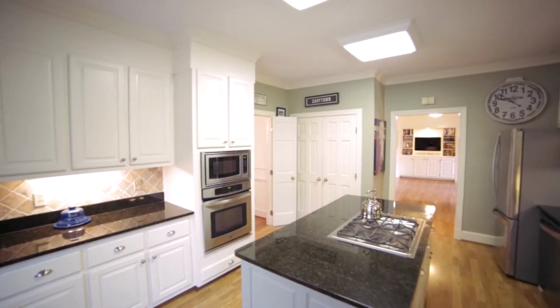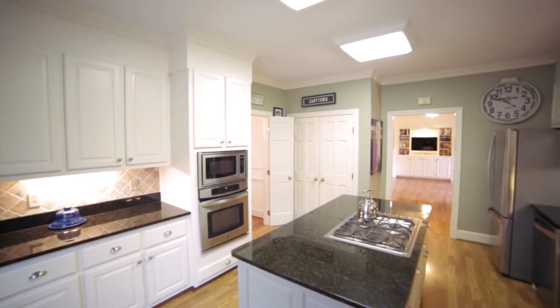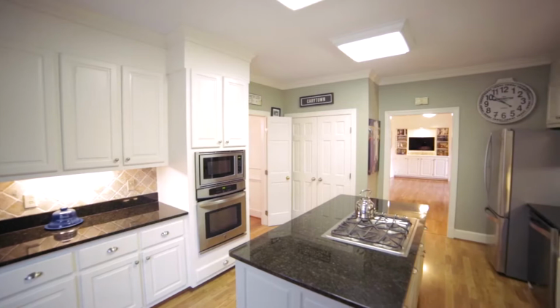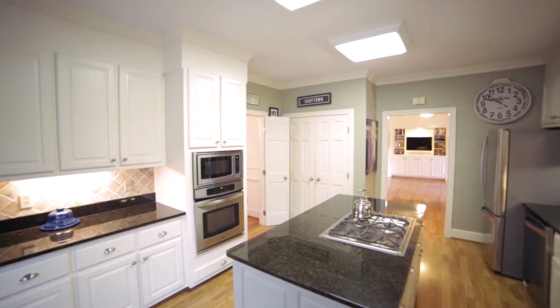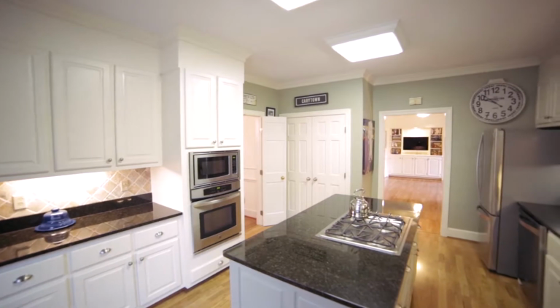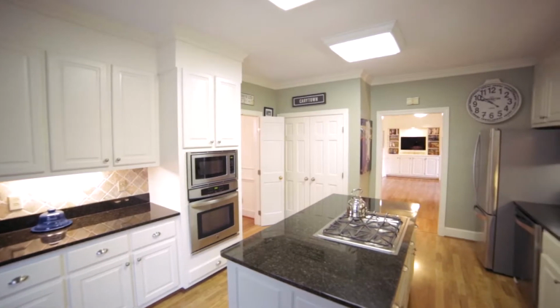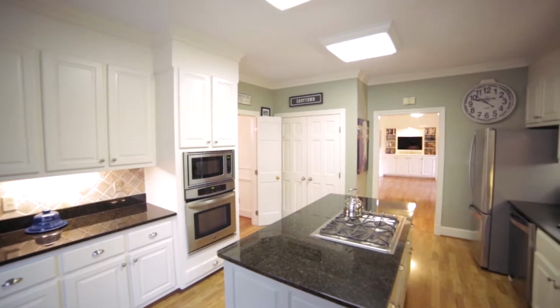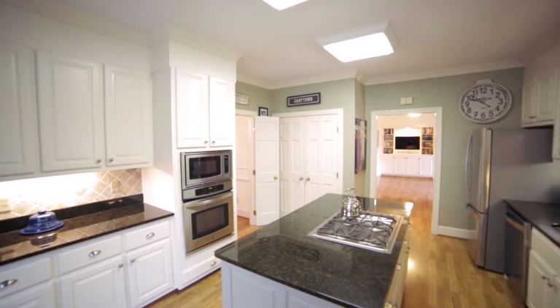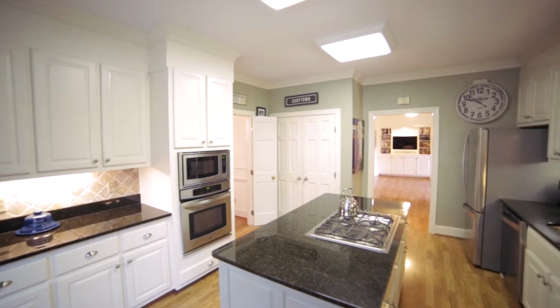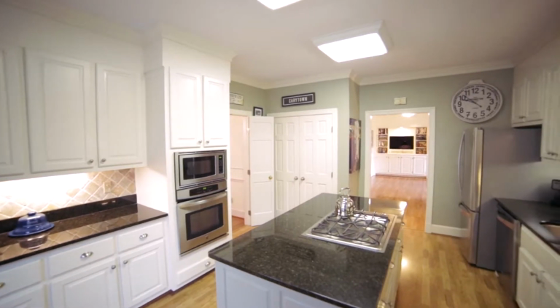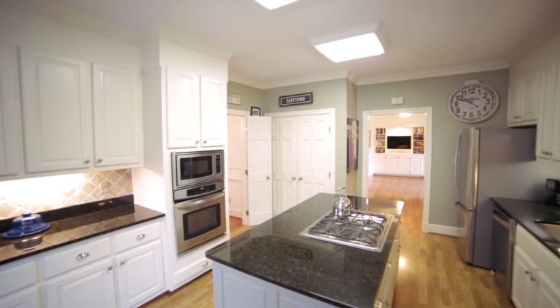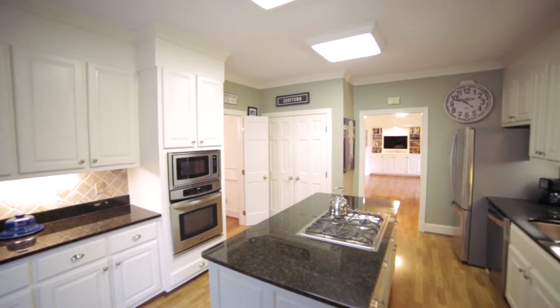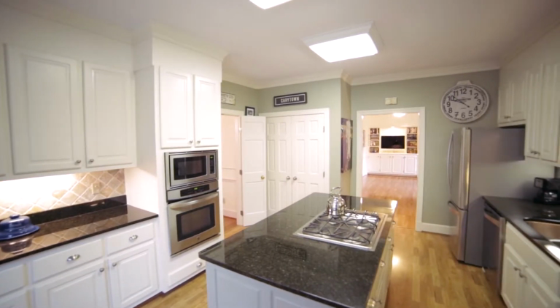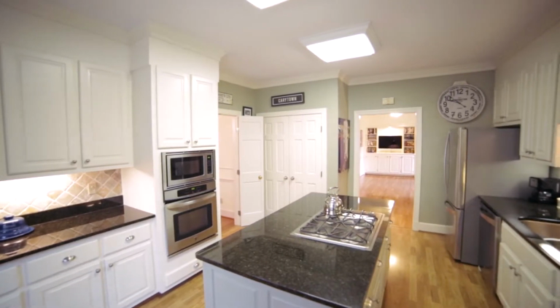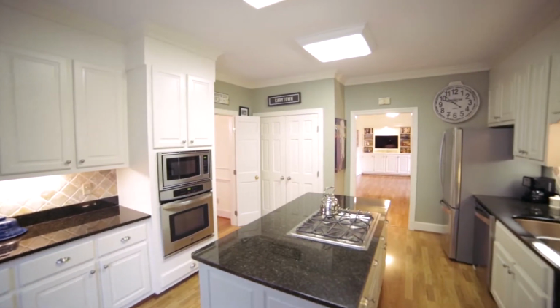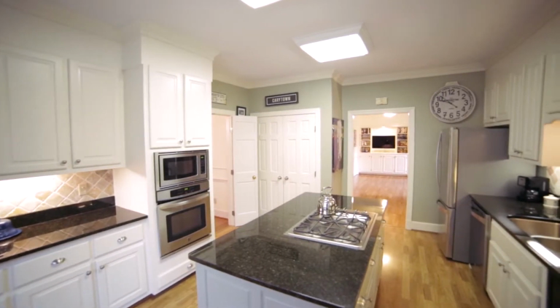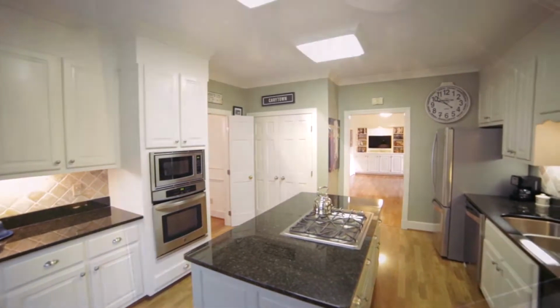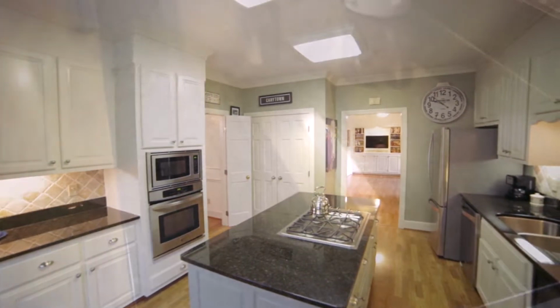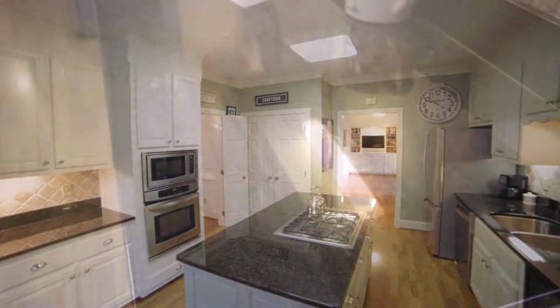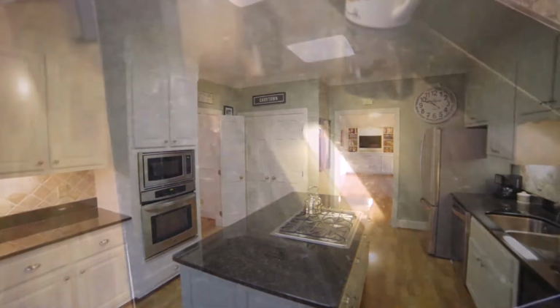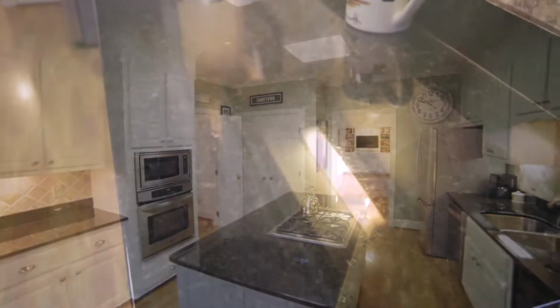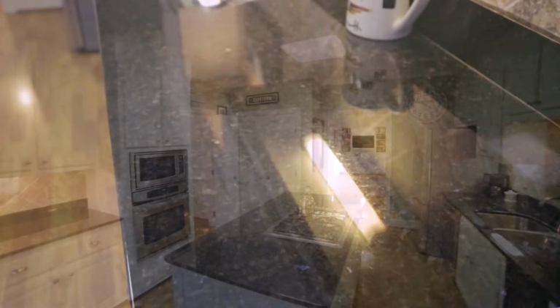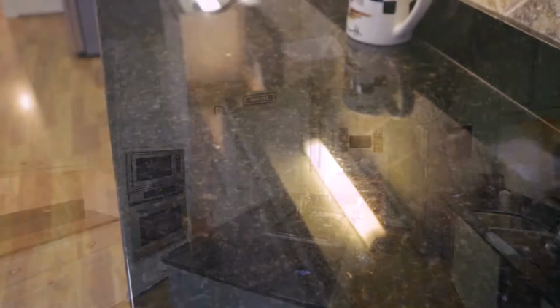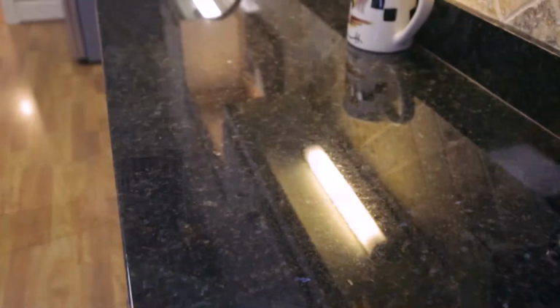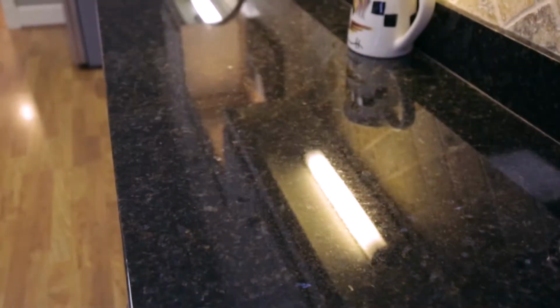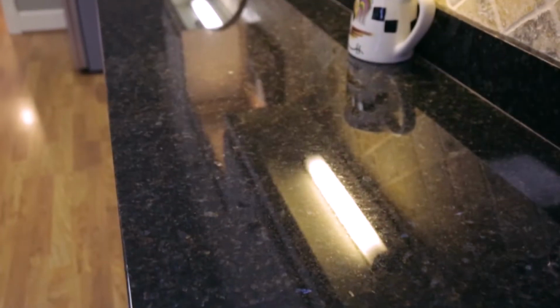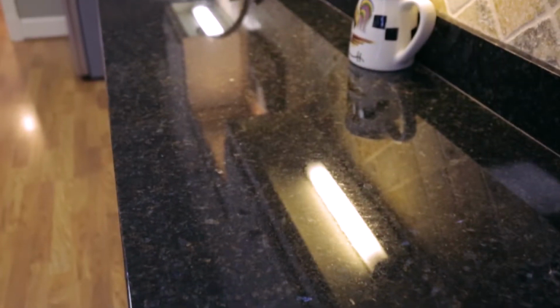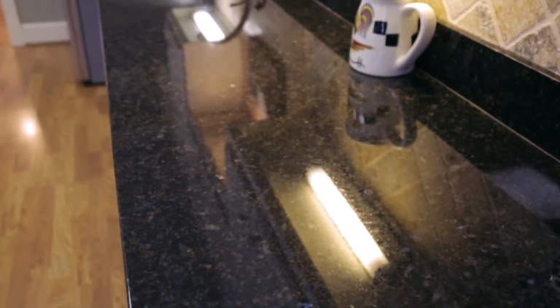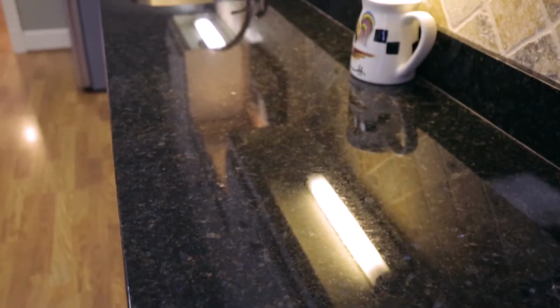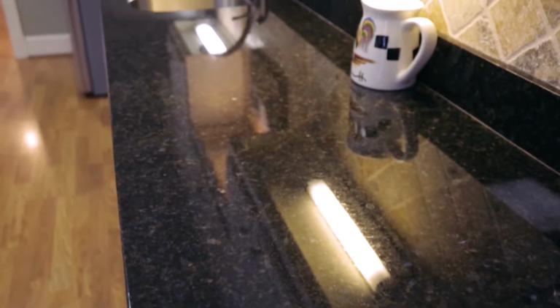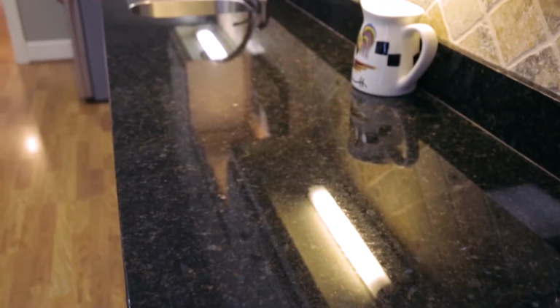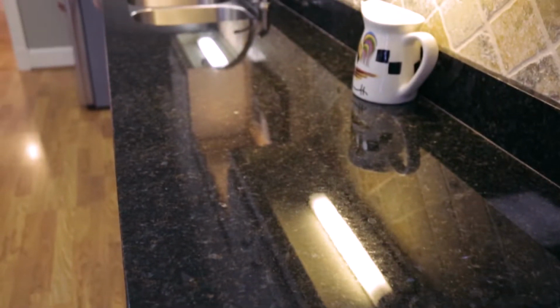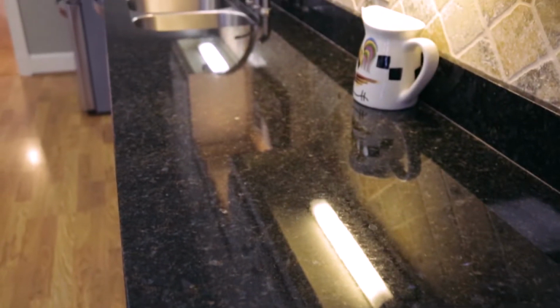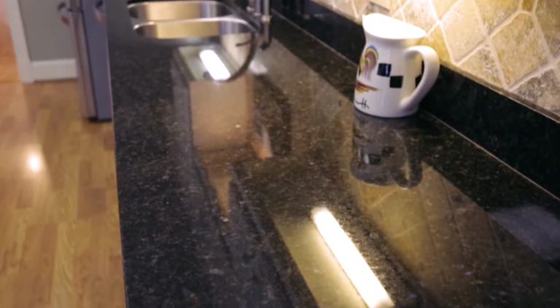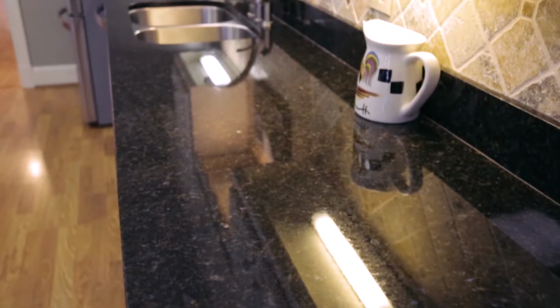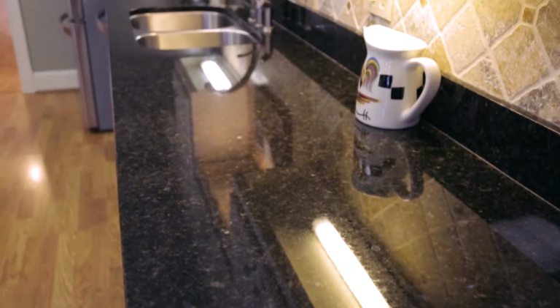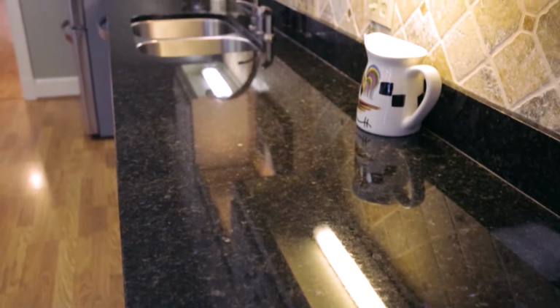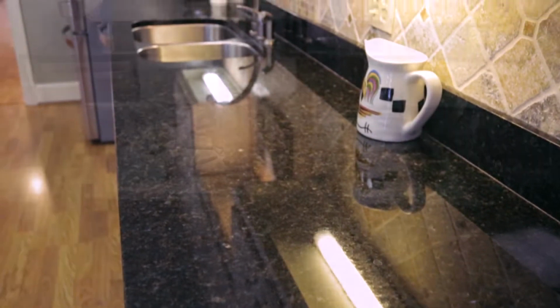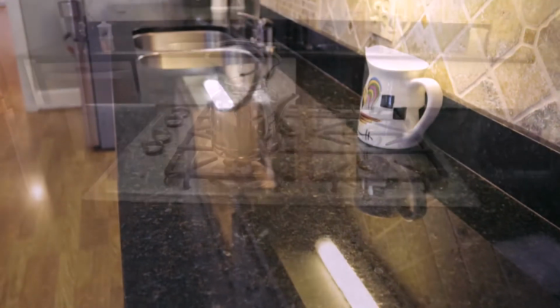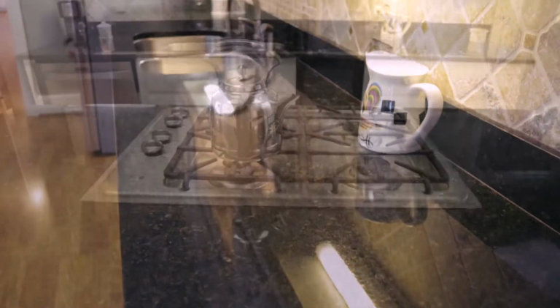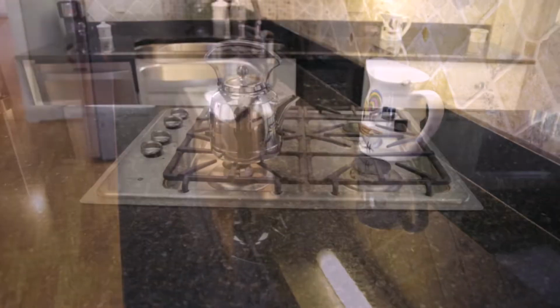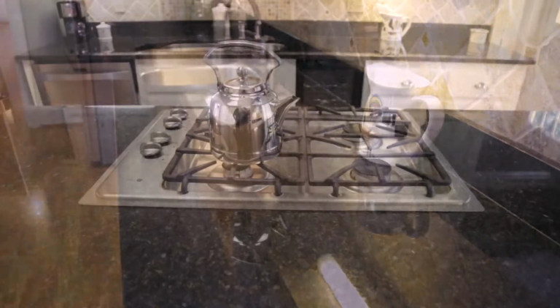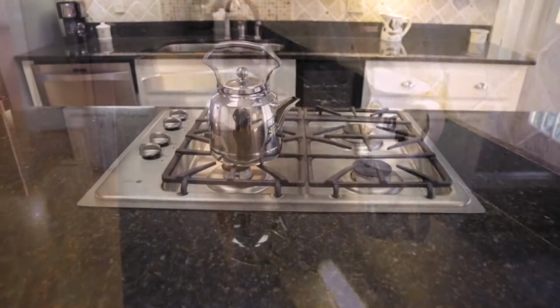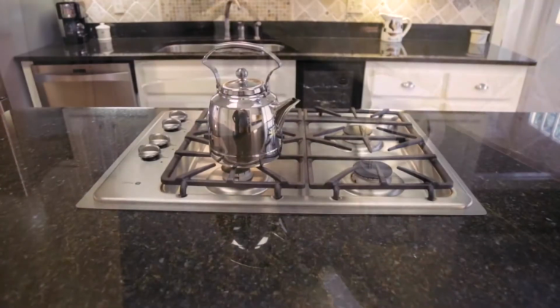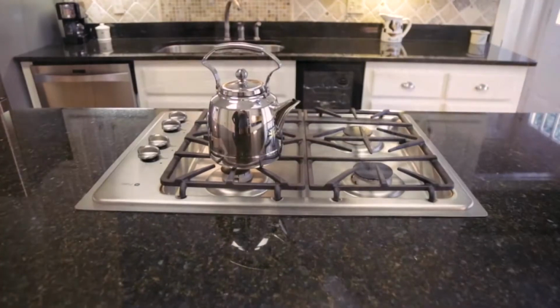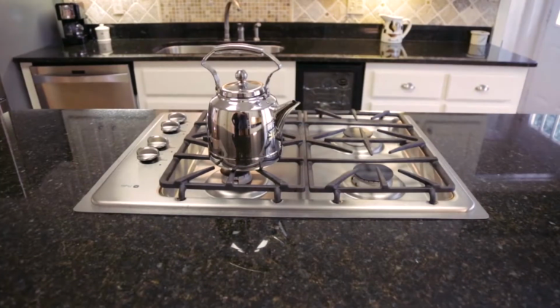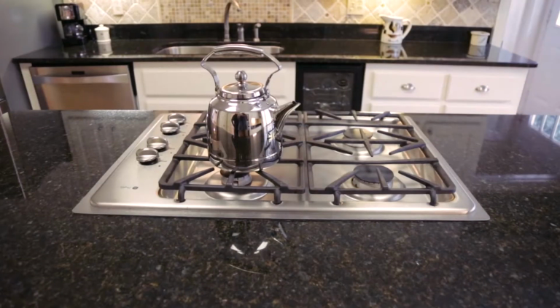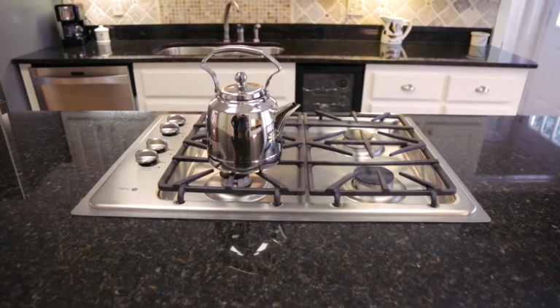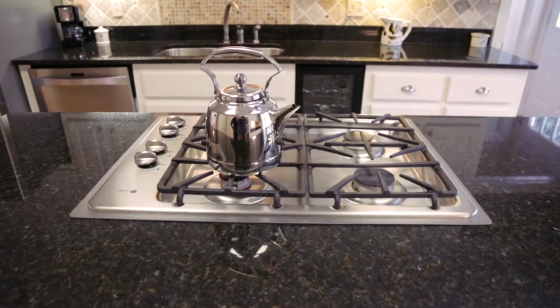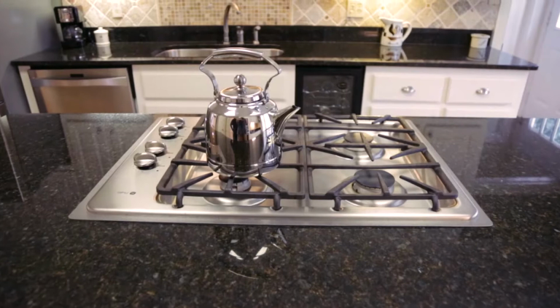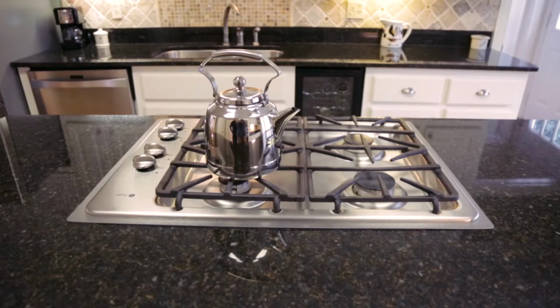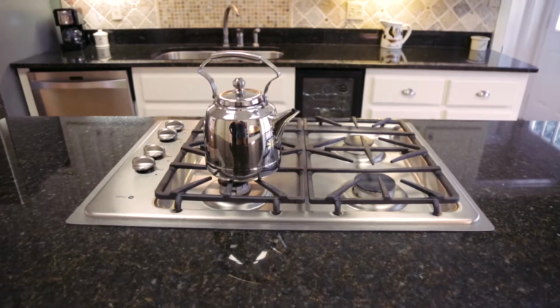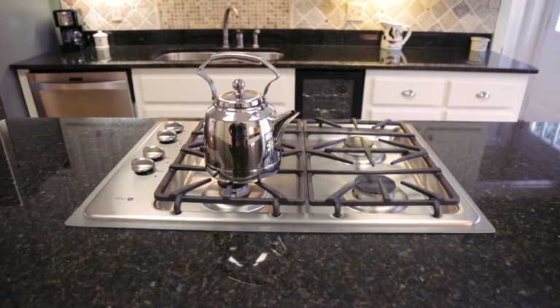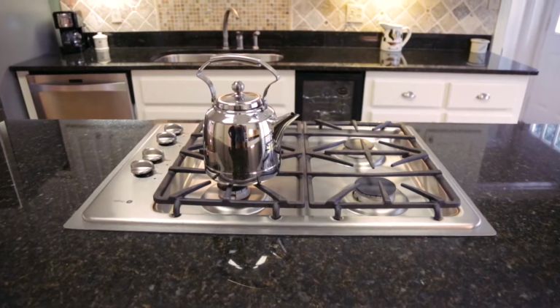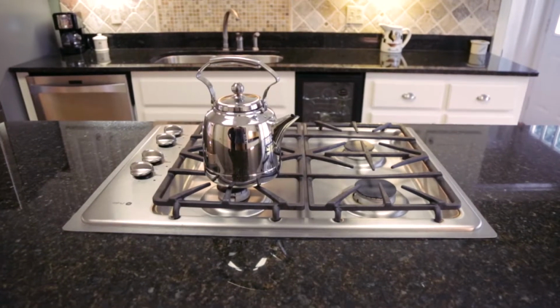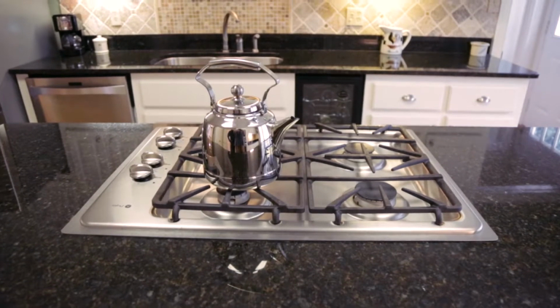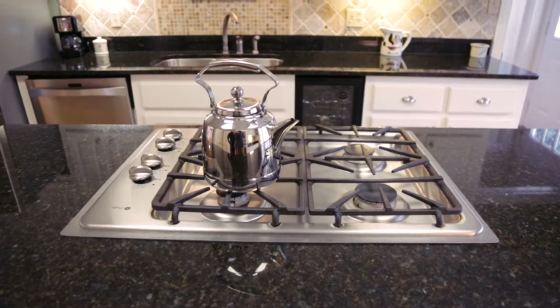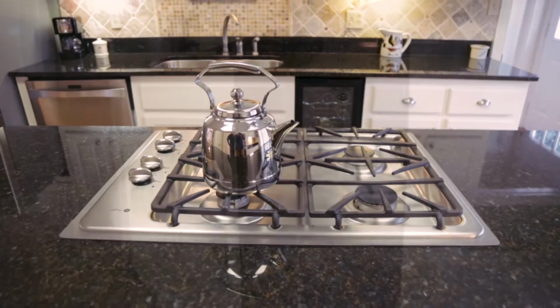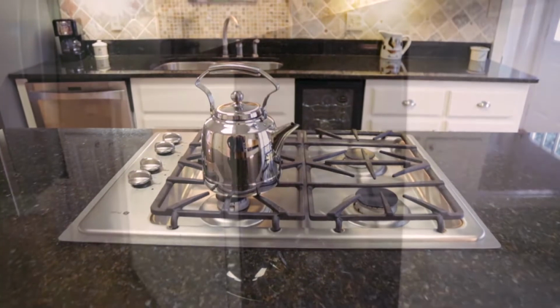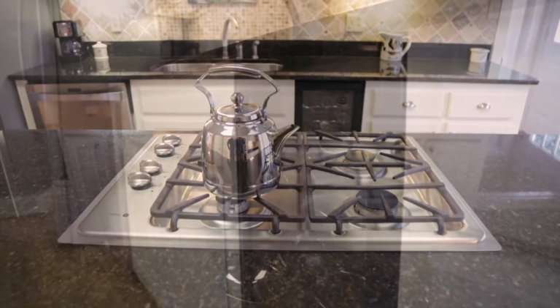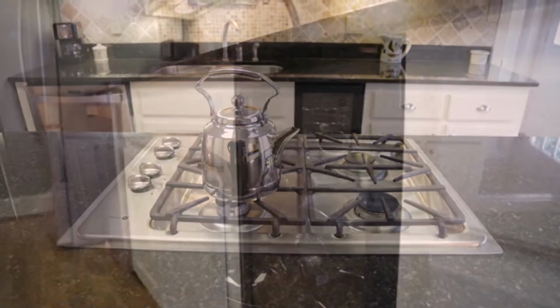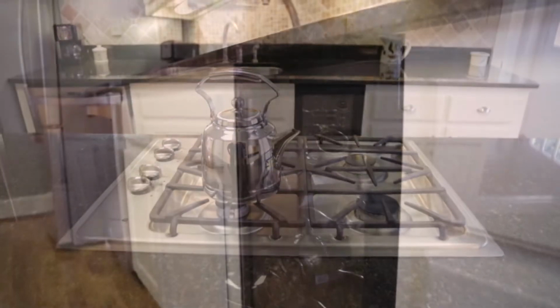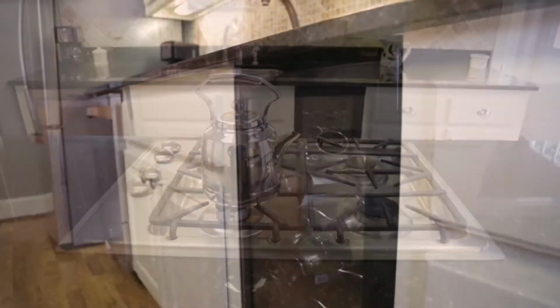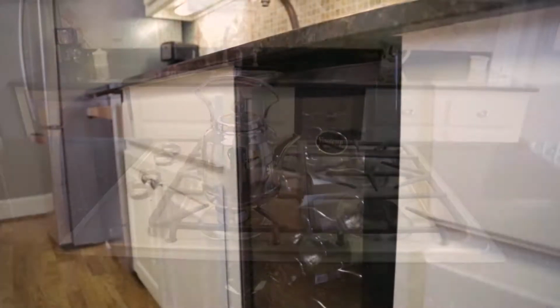The gourmet kitchen contains granite countertops, a gas cooktop, and a separate wine fridge for holding your beverages of choice.